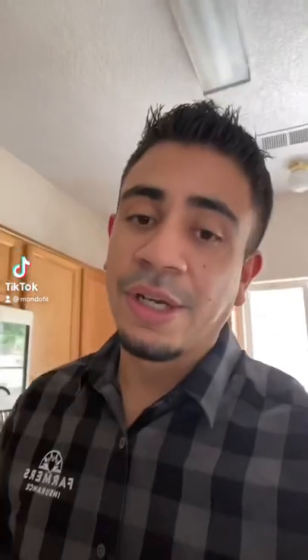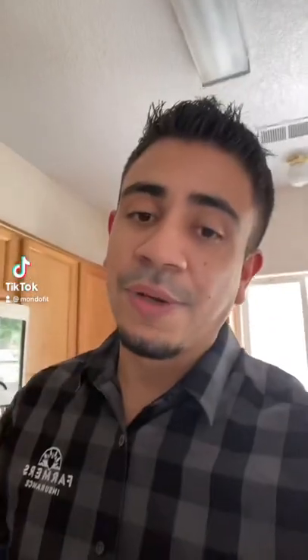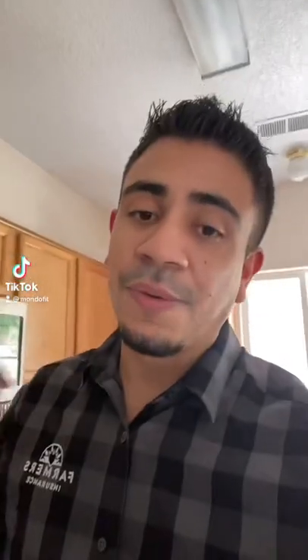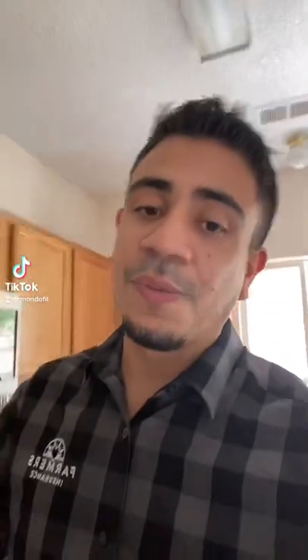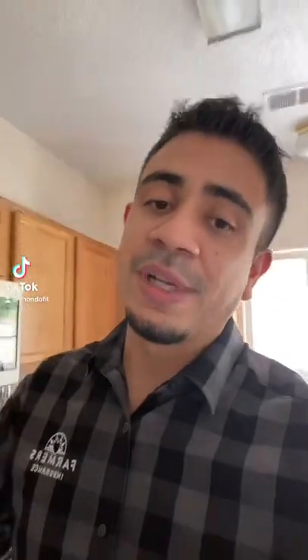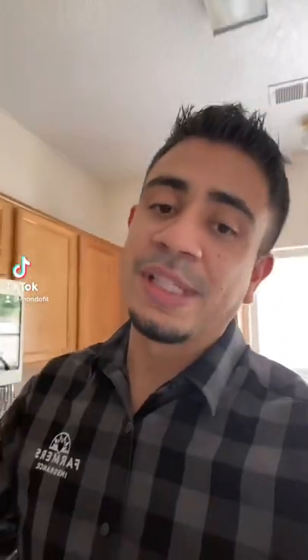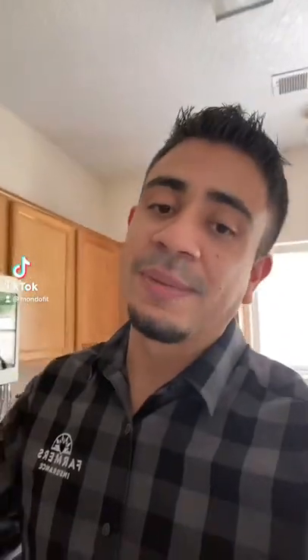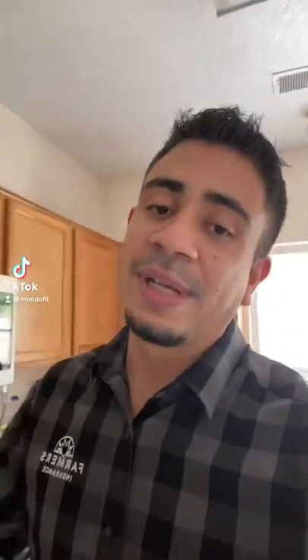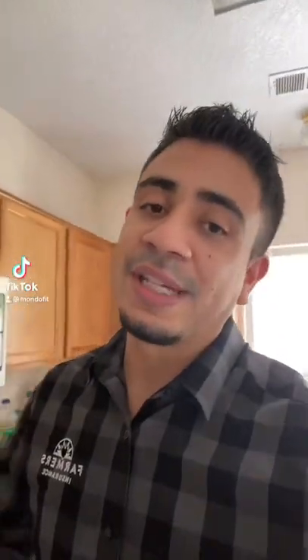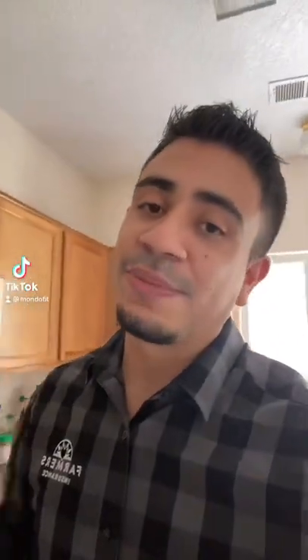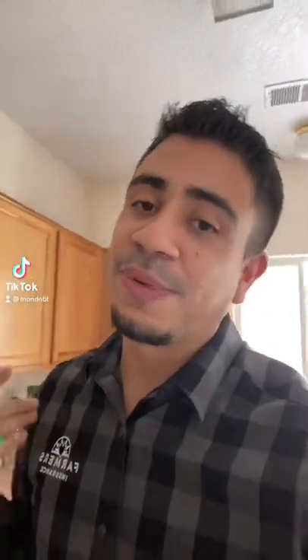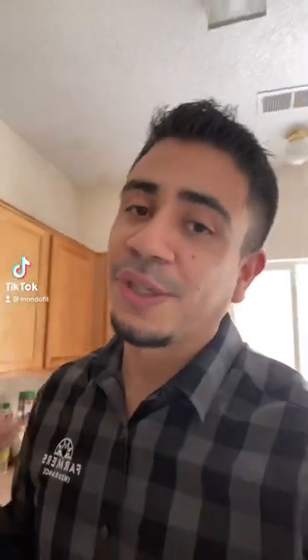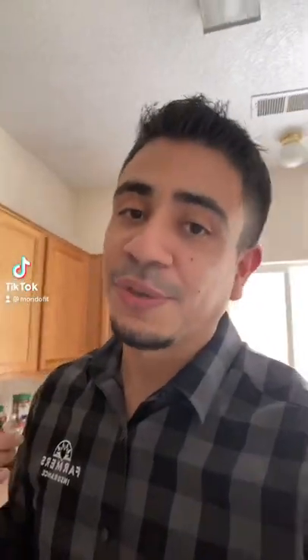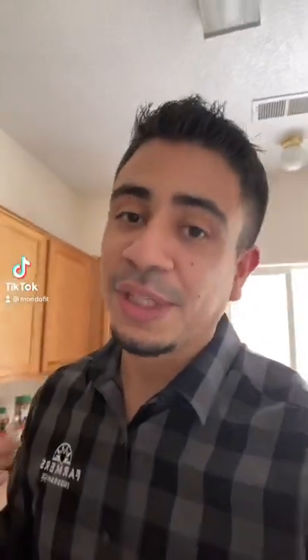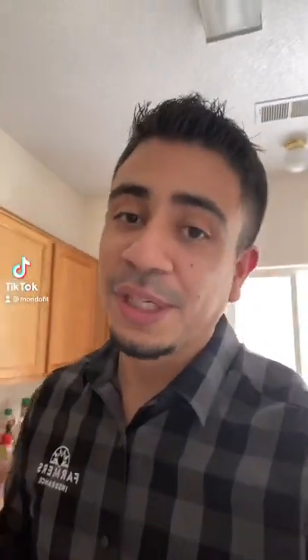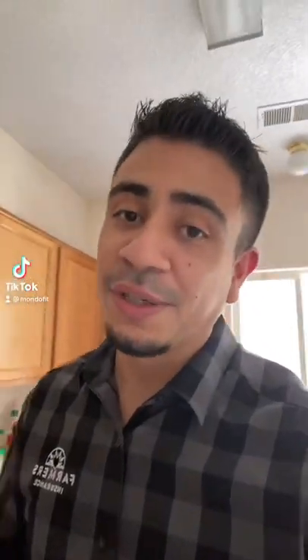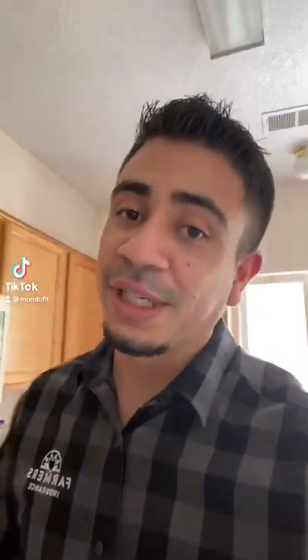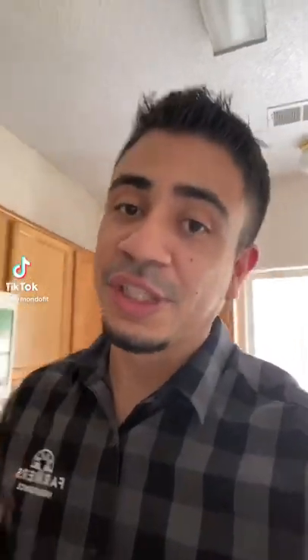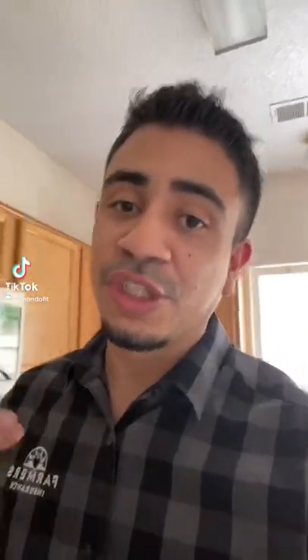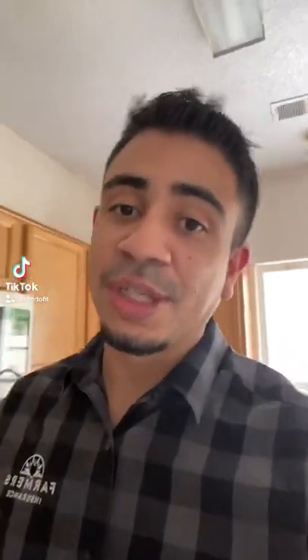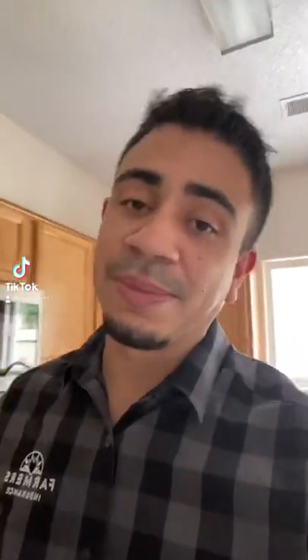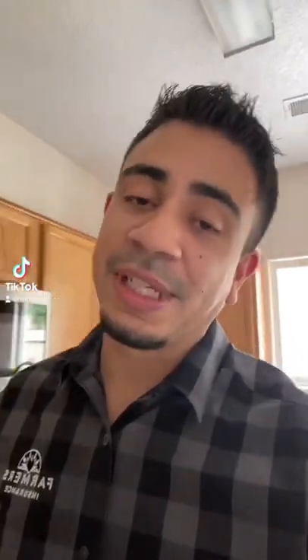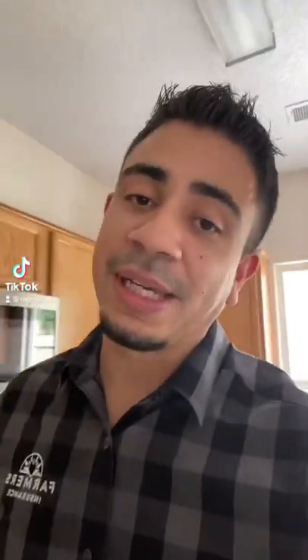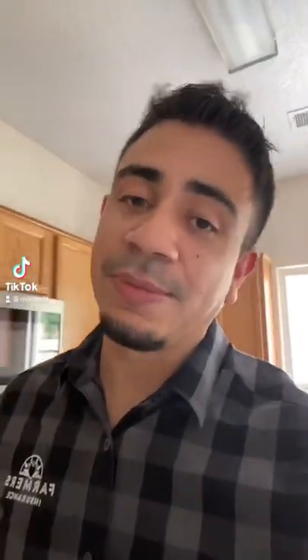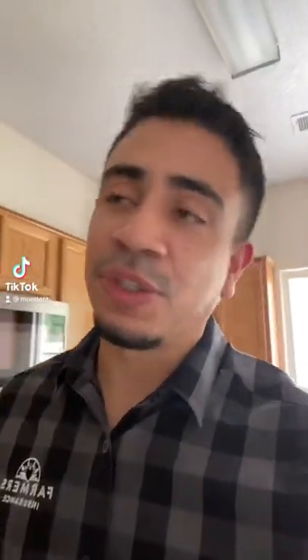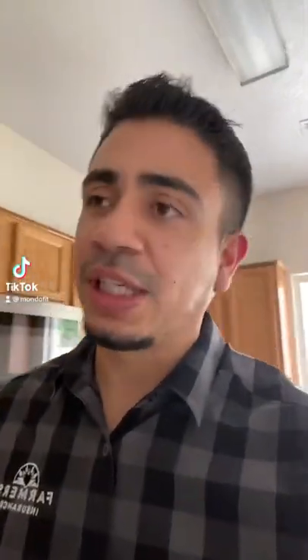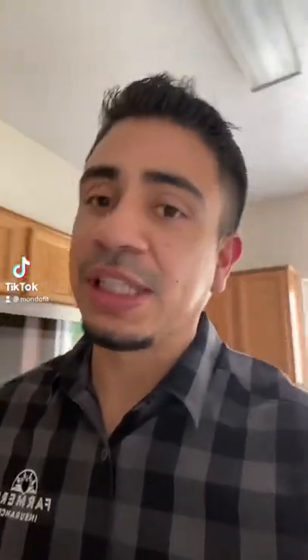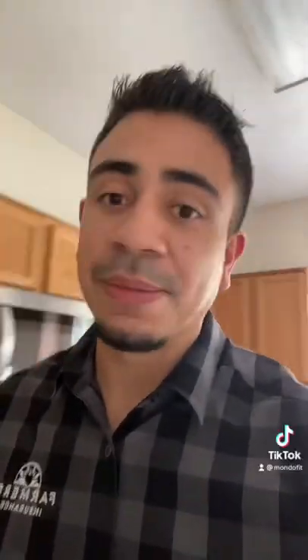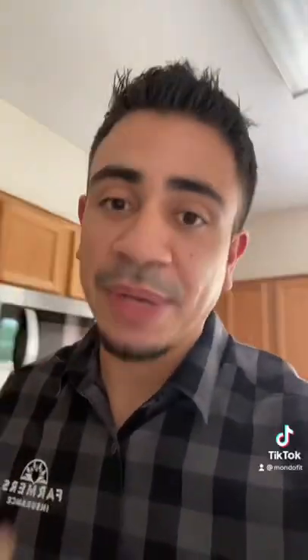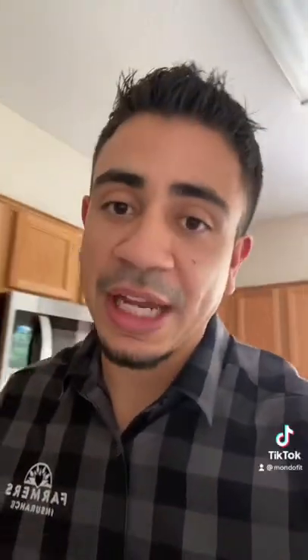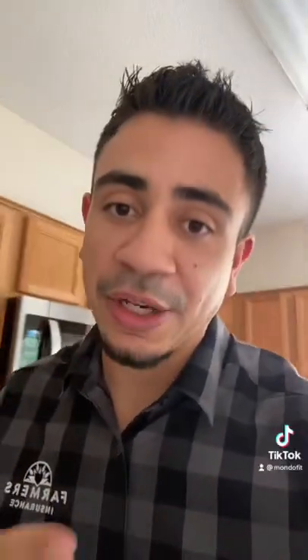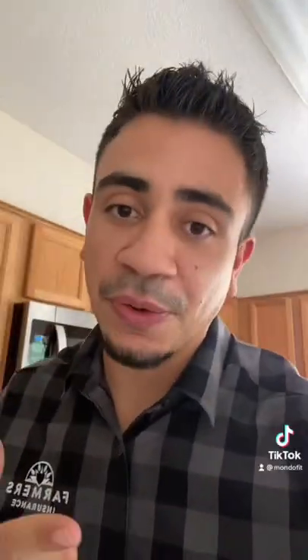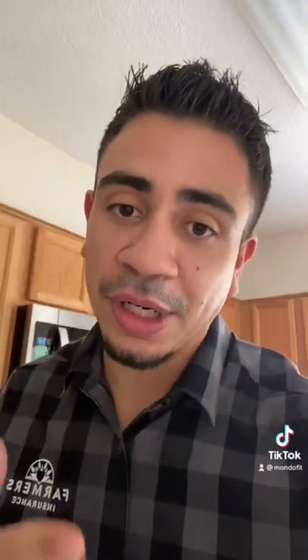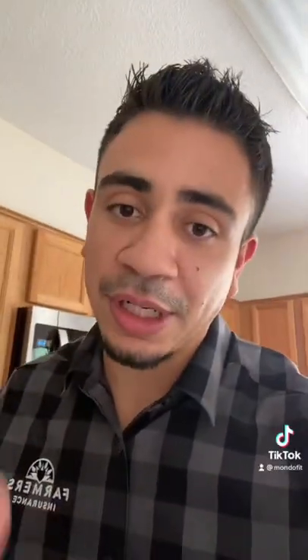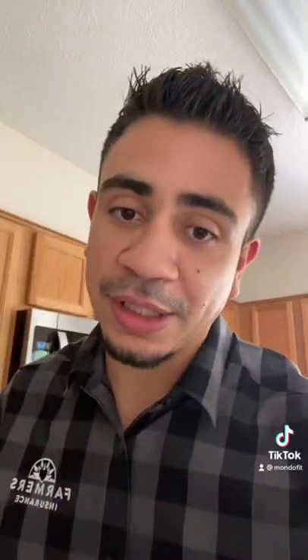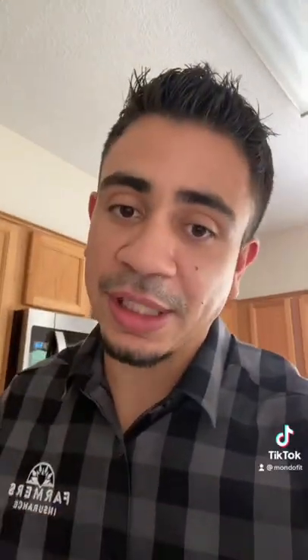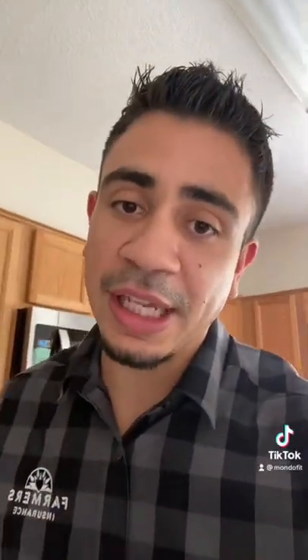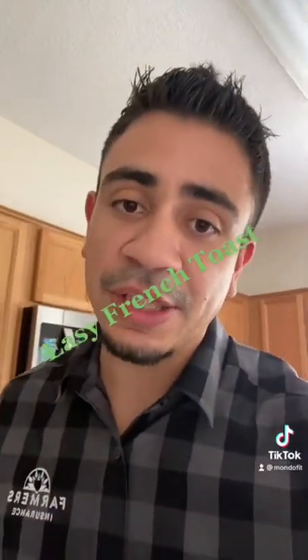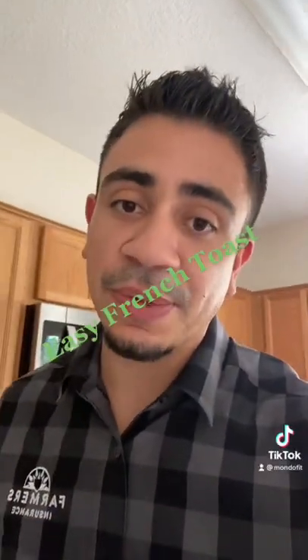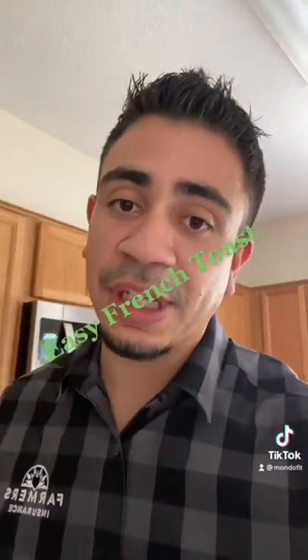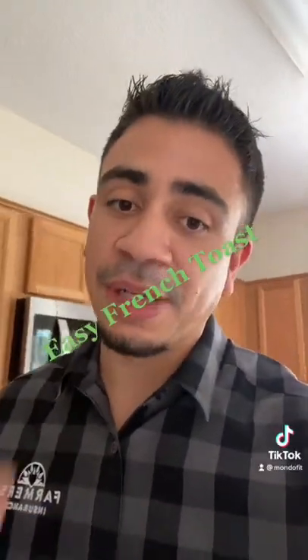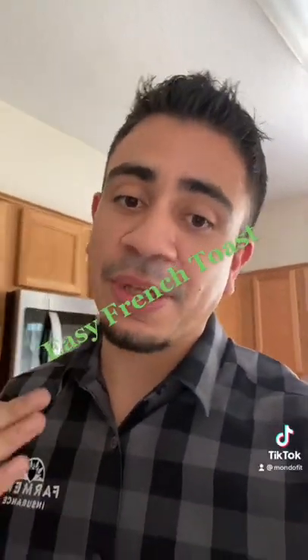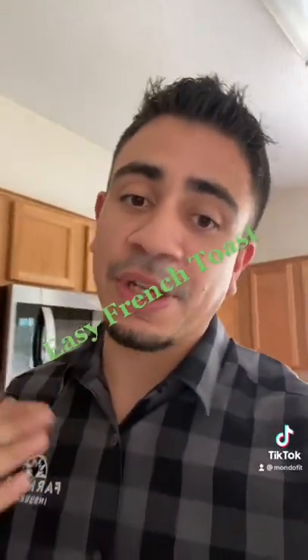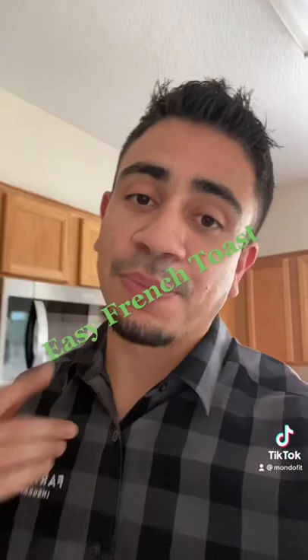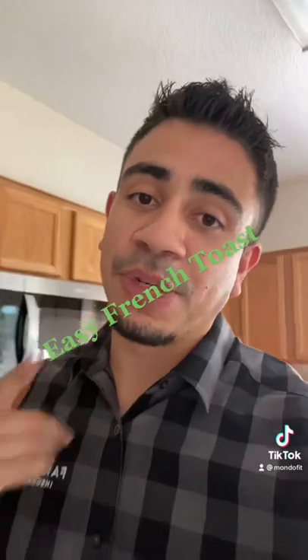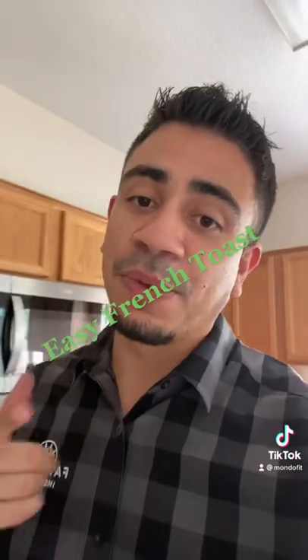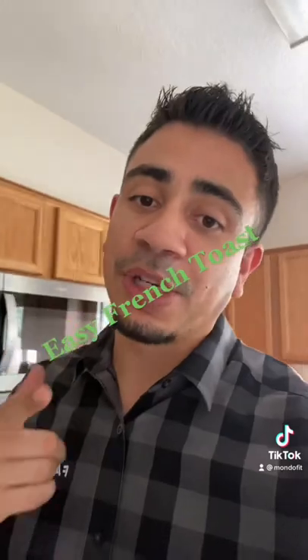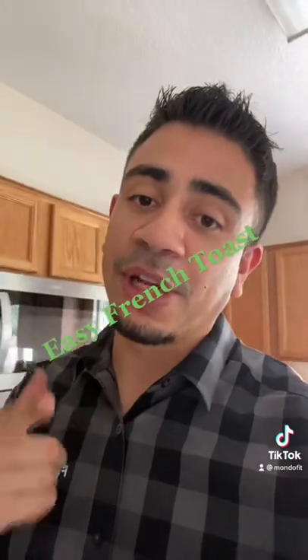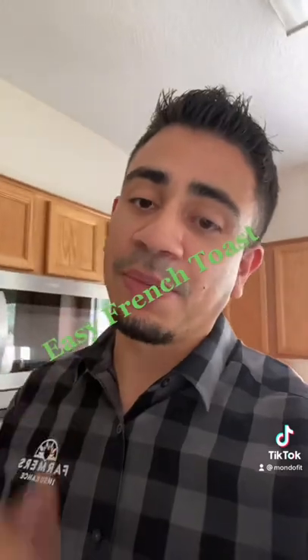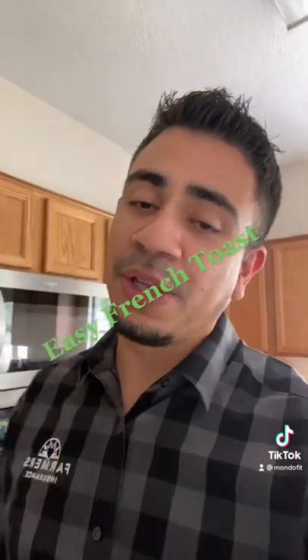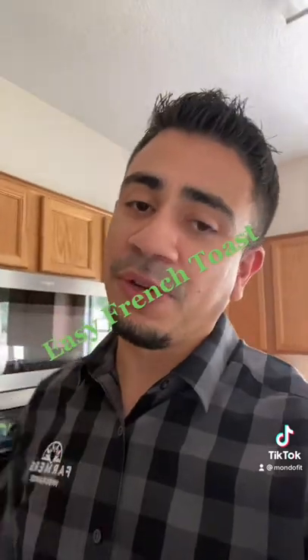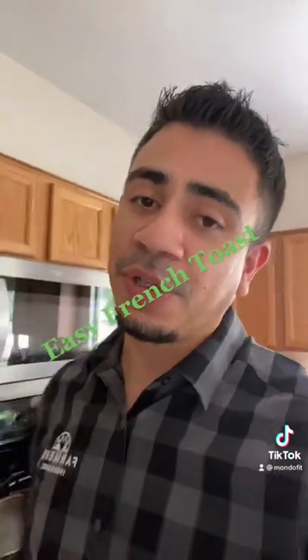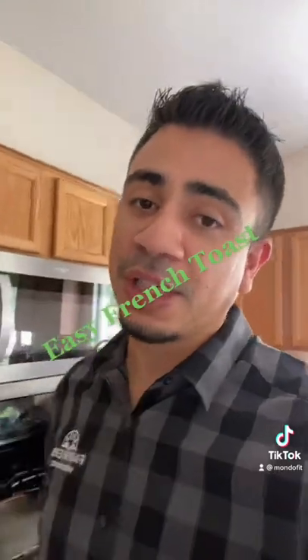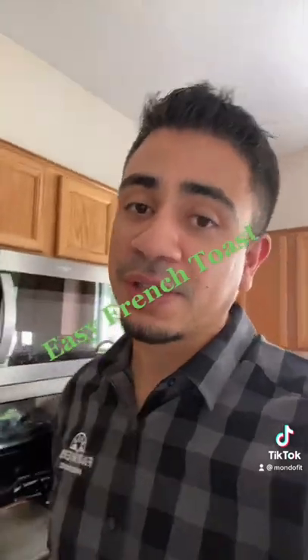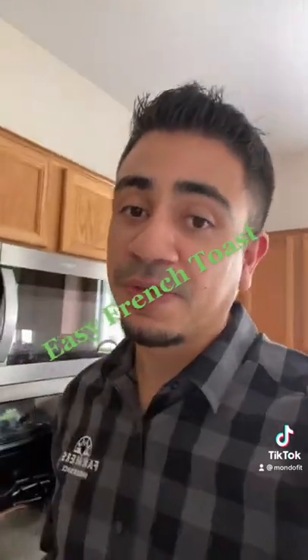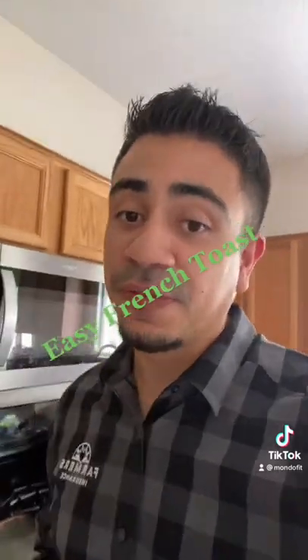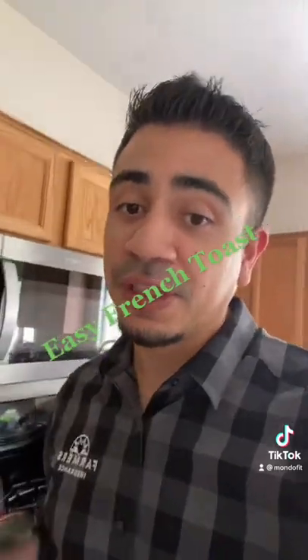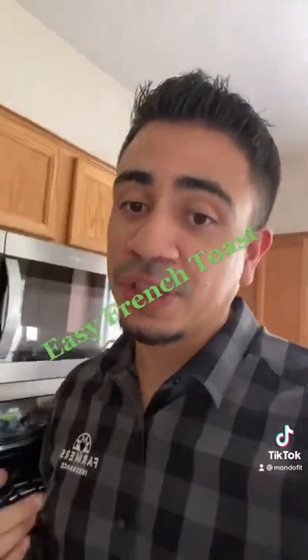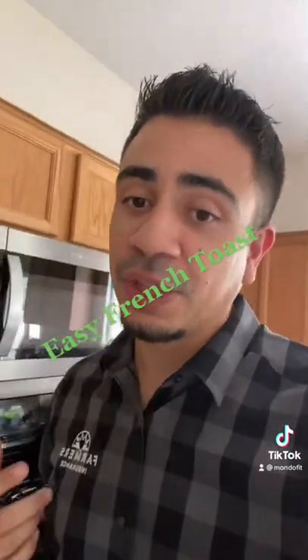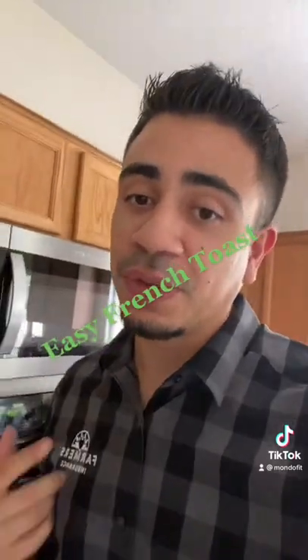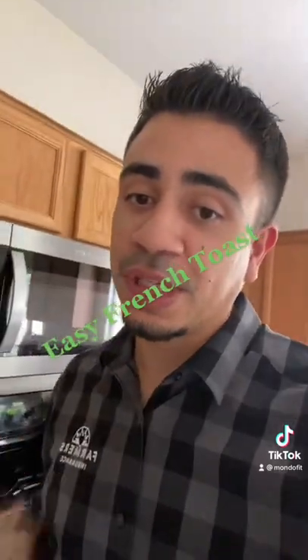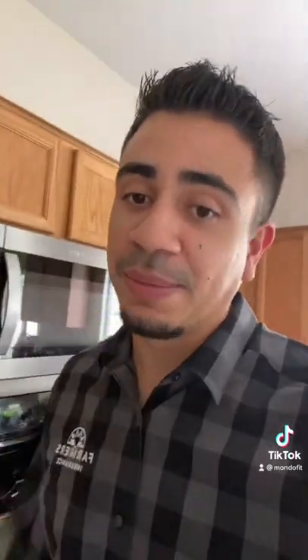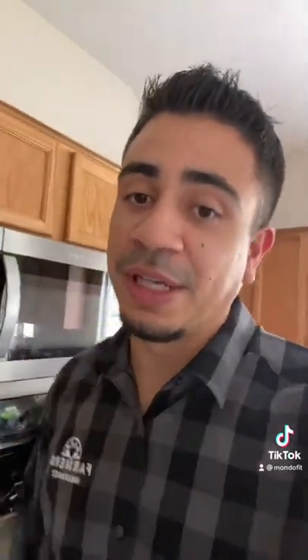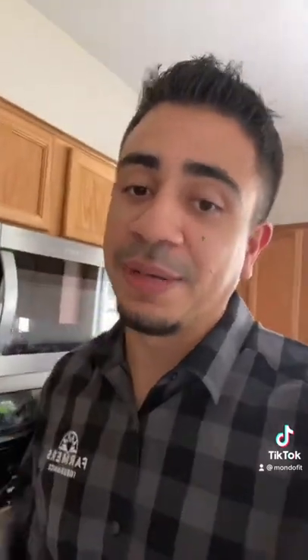What is up guys, Armando here. It's gym time, just got back. So we're gonna make our pre-workout meal — got some french toast coming up.